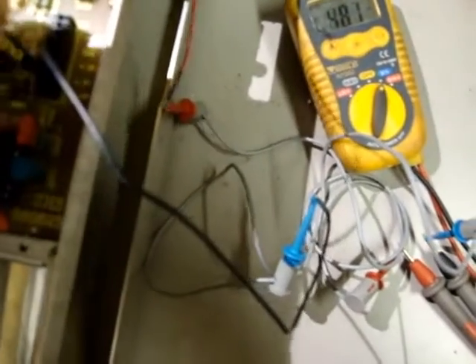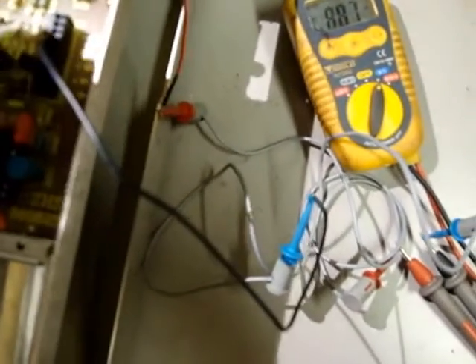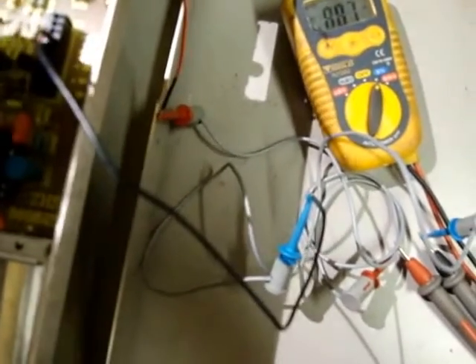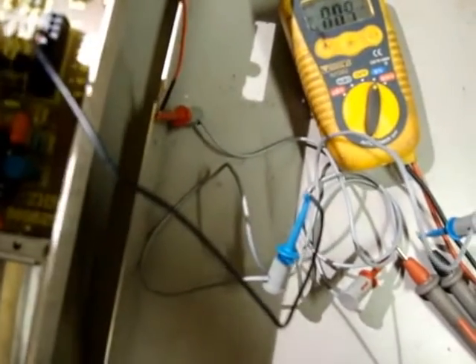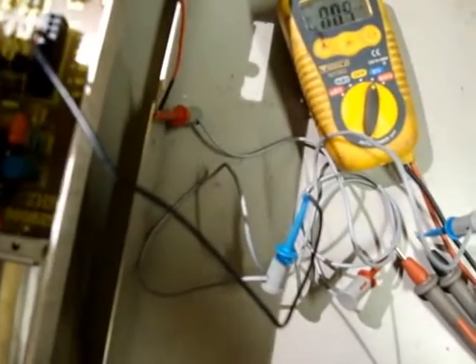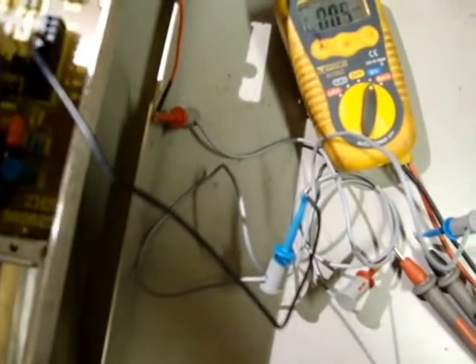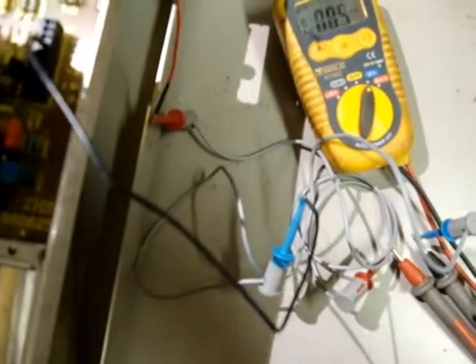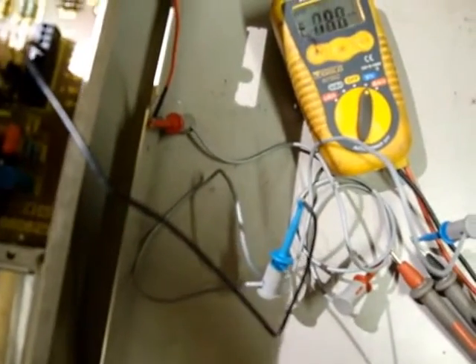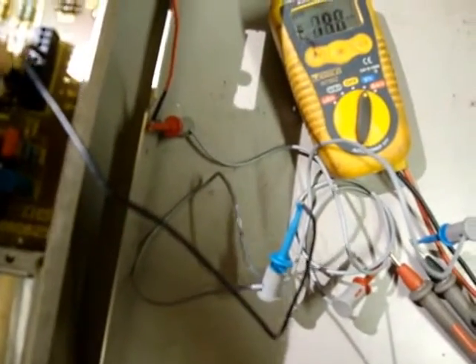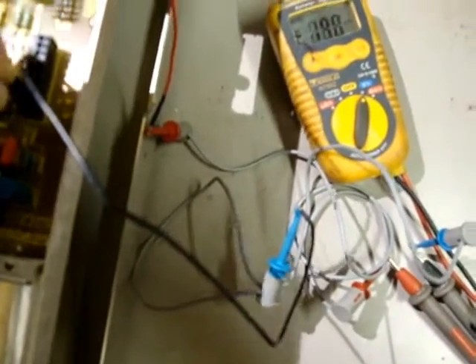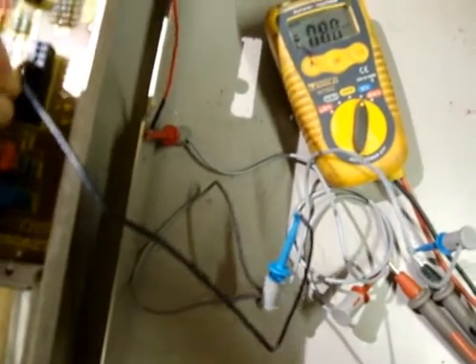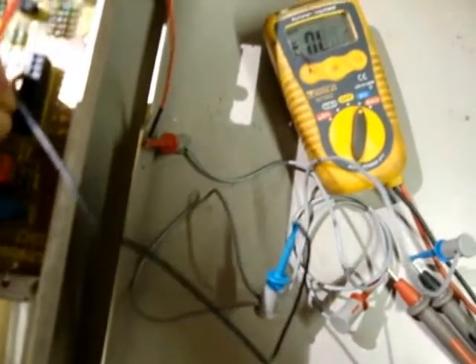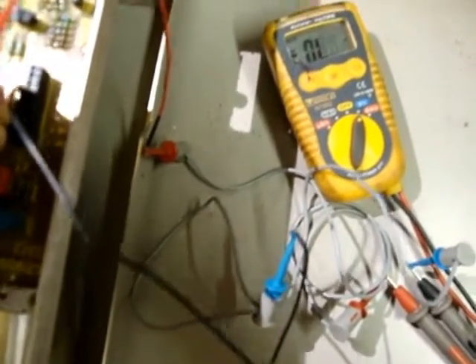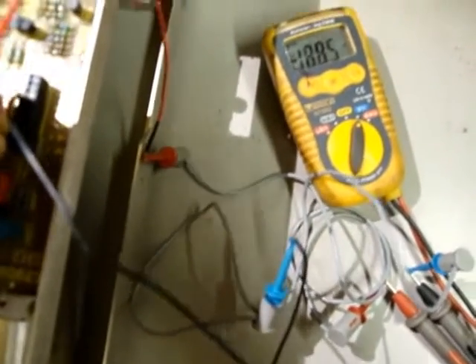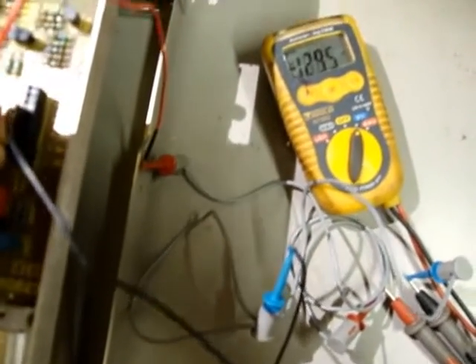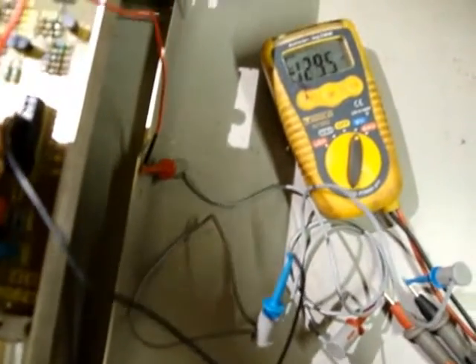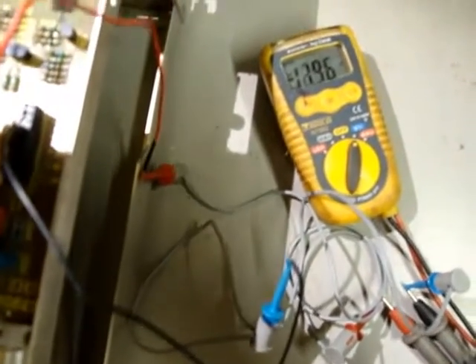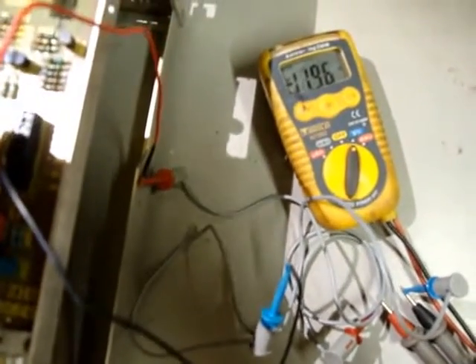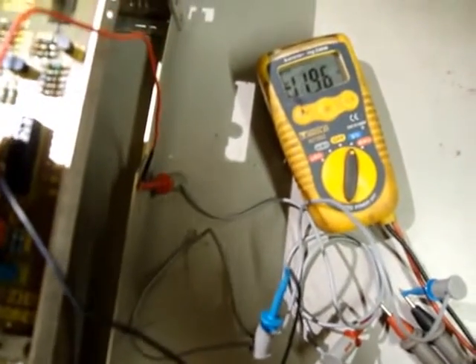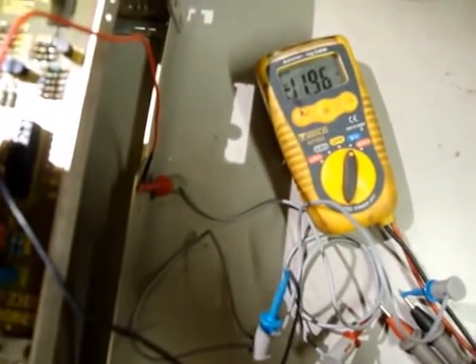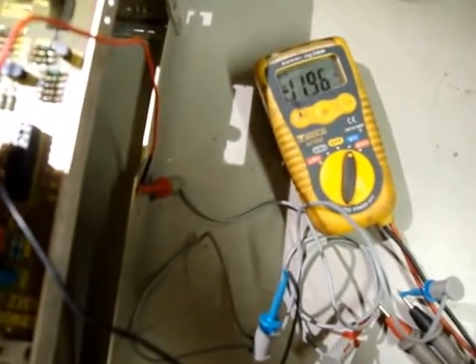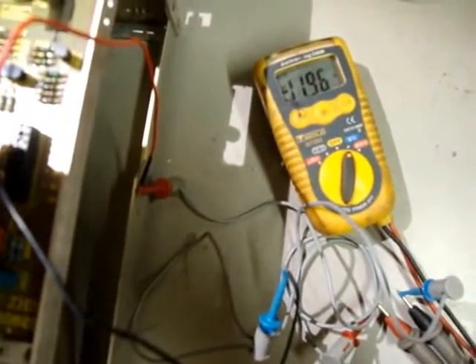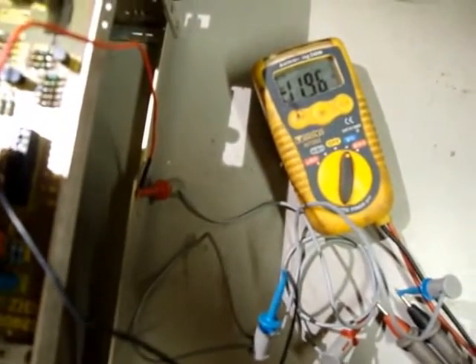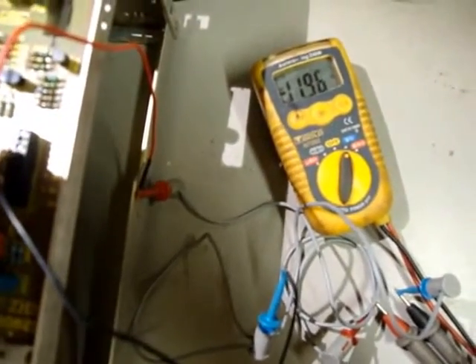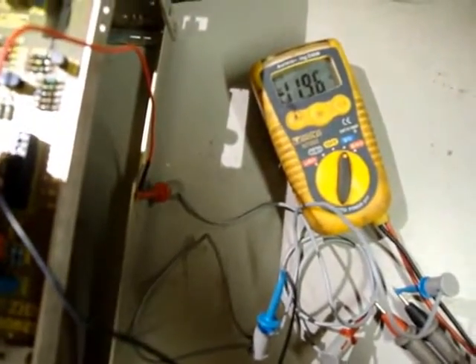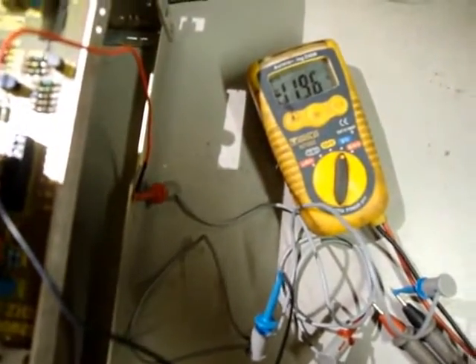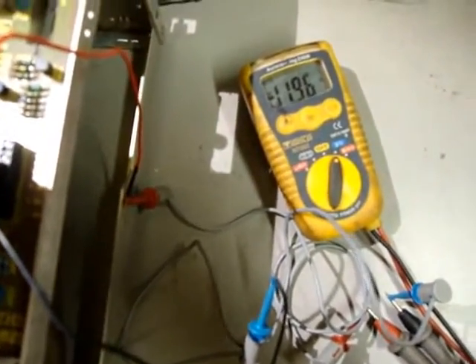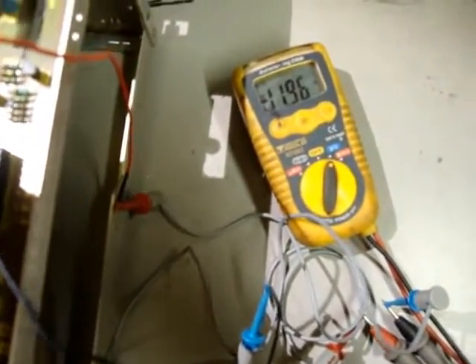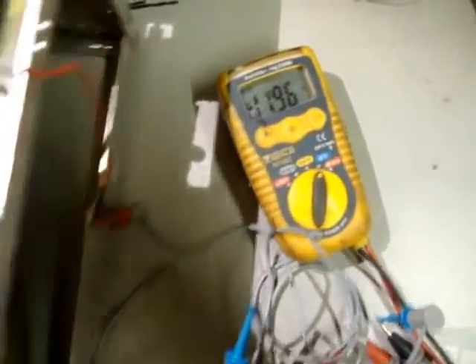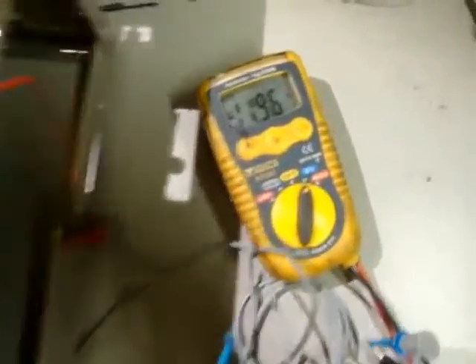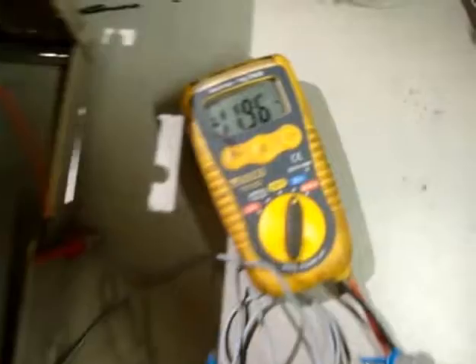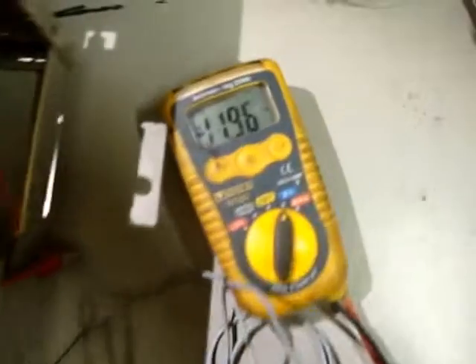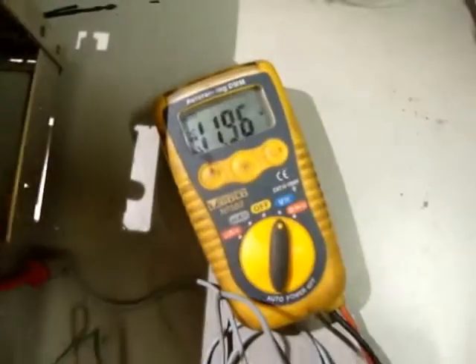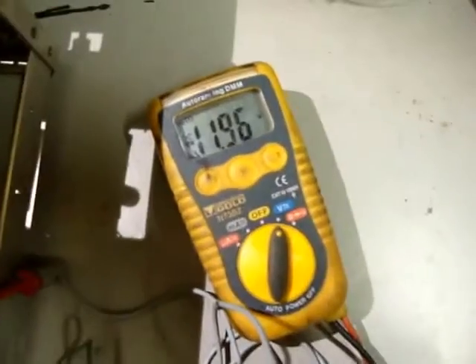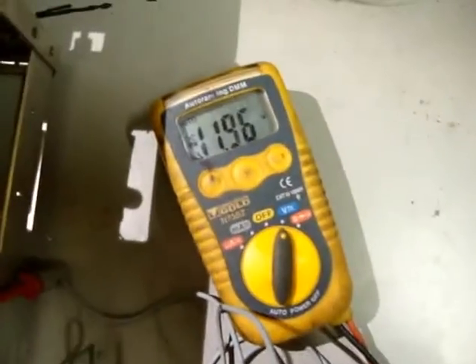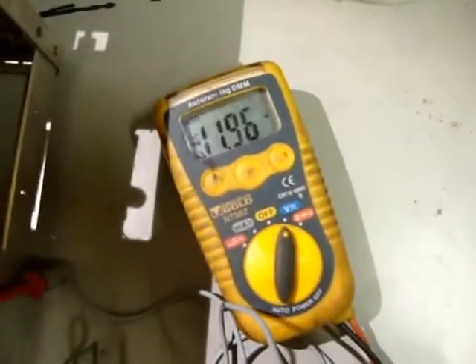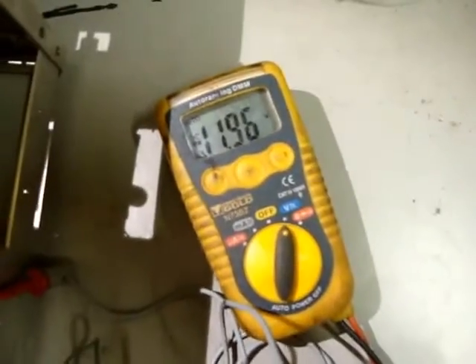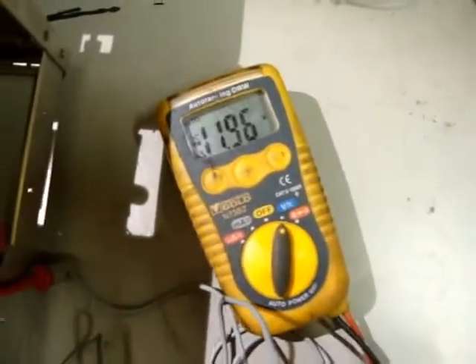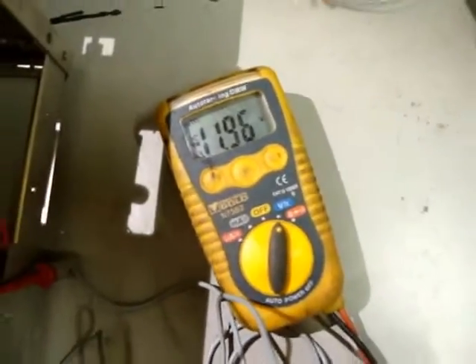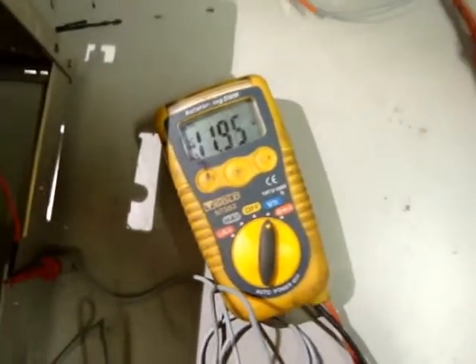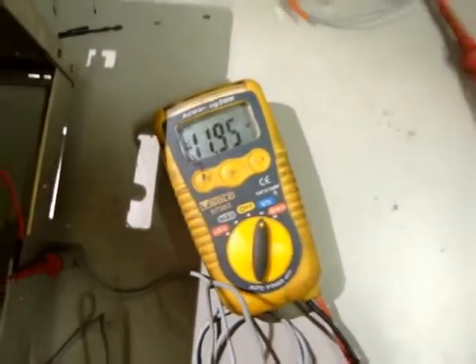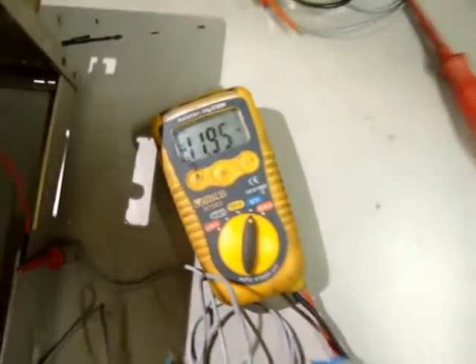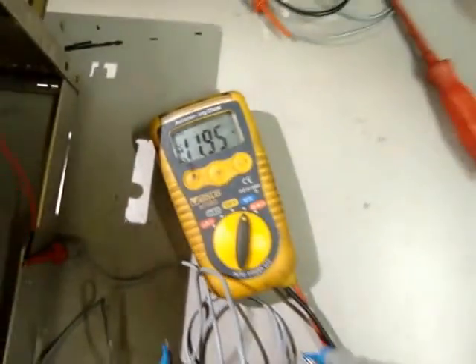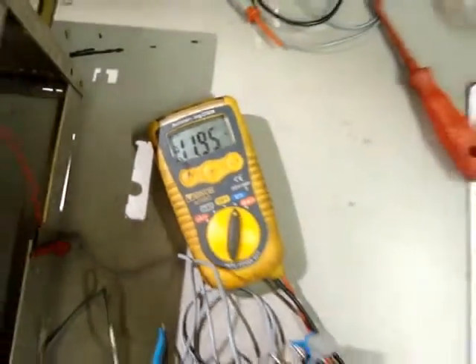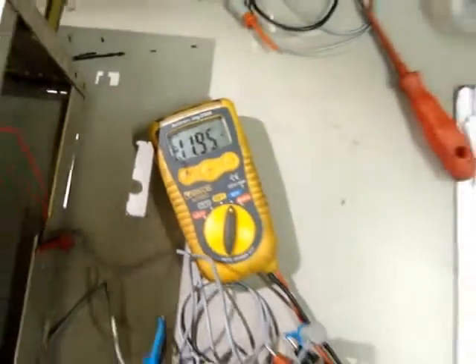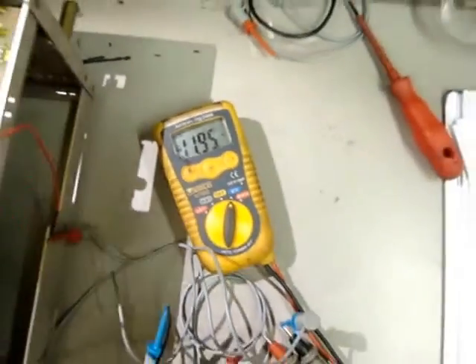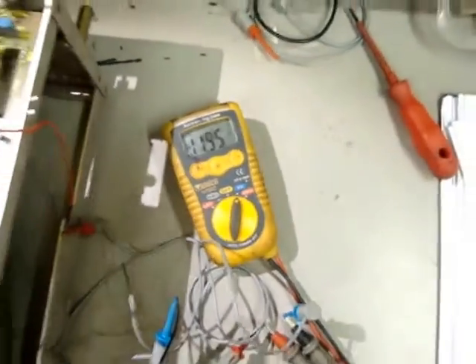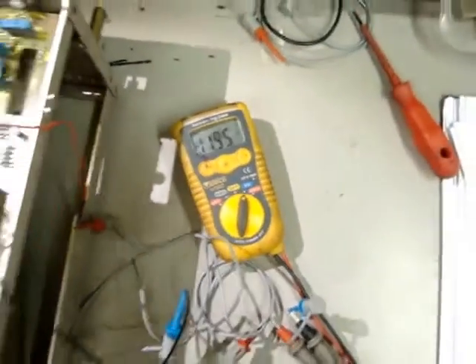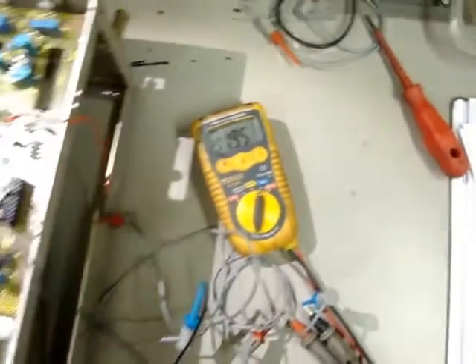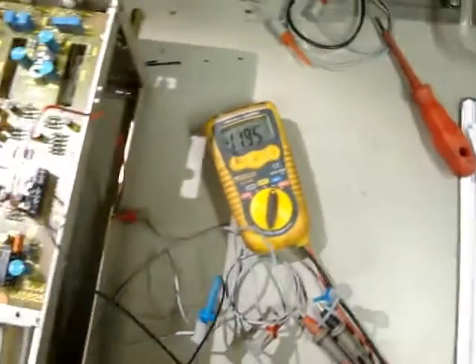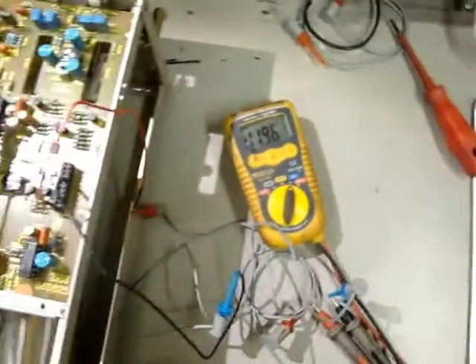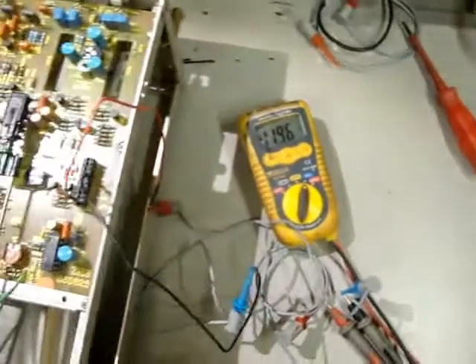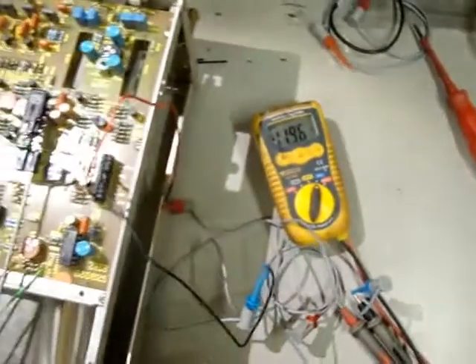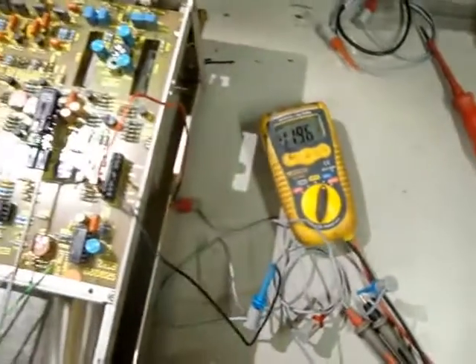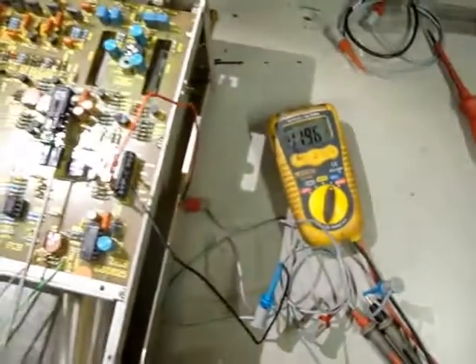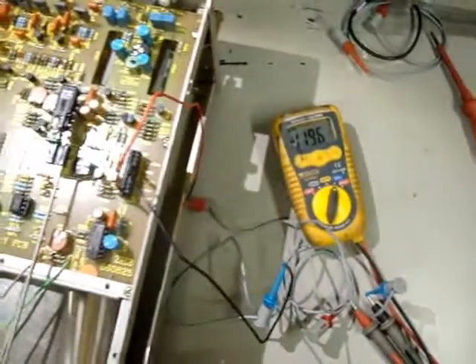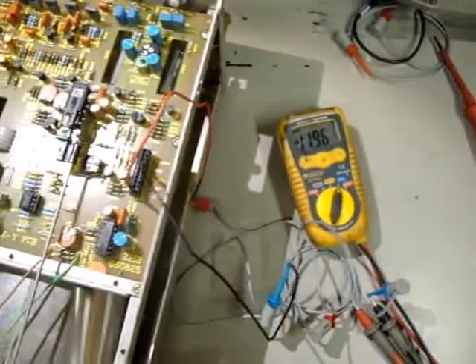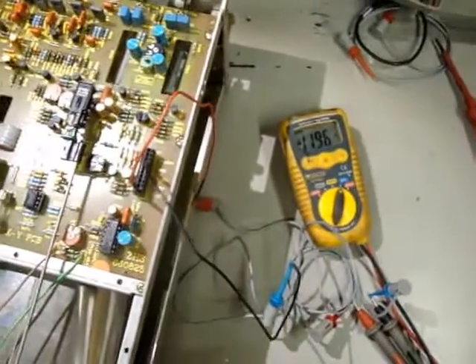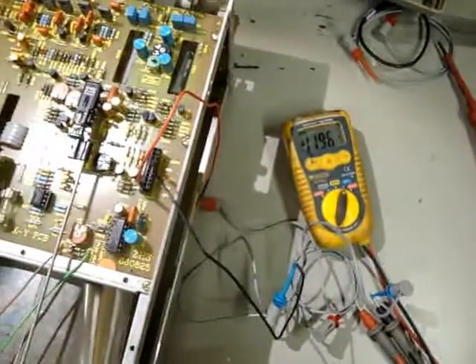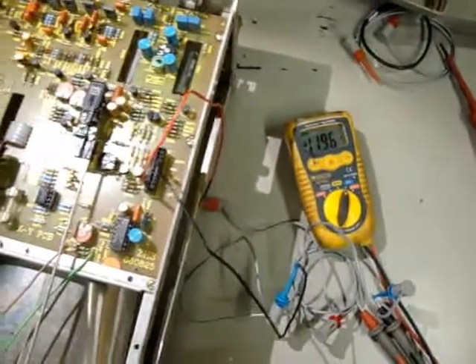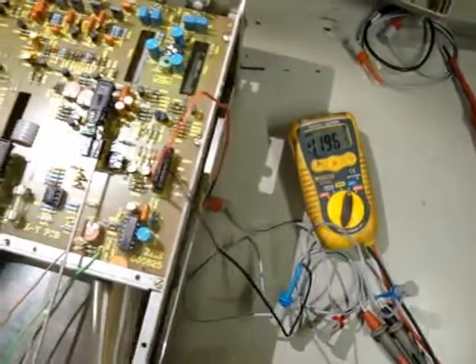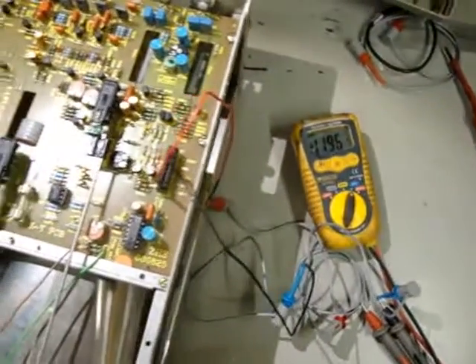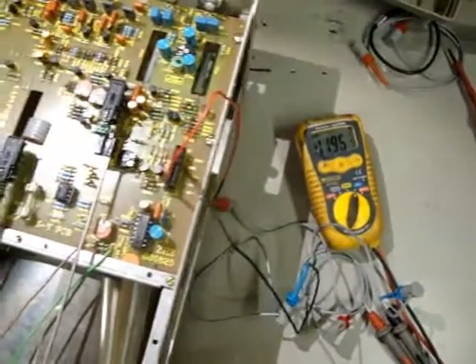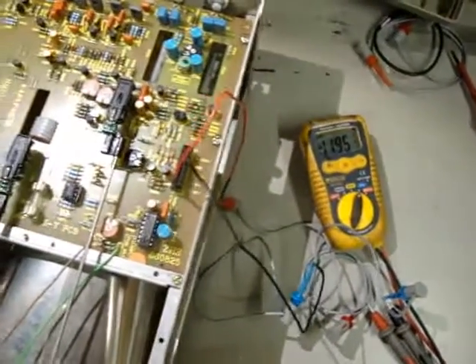And minus 12 volts: minus 11.96. So they're all good.